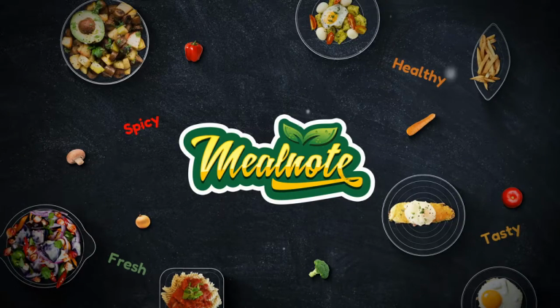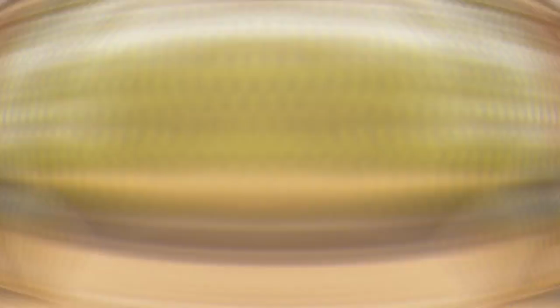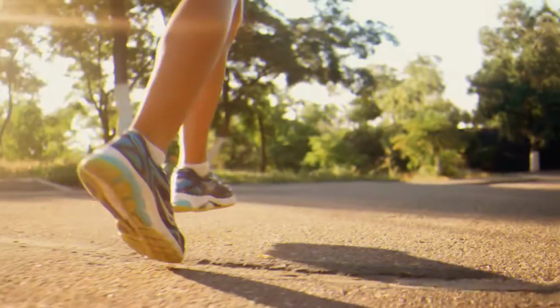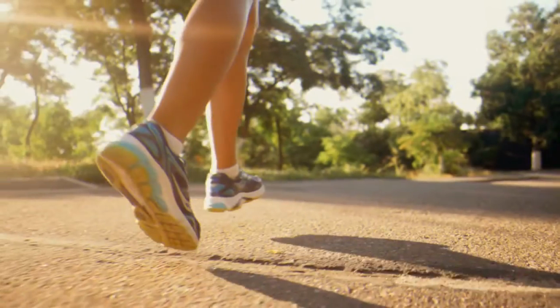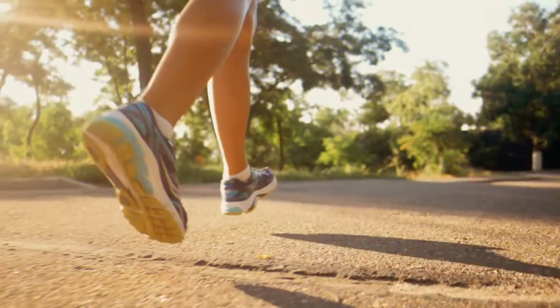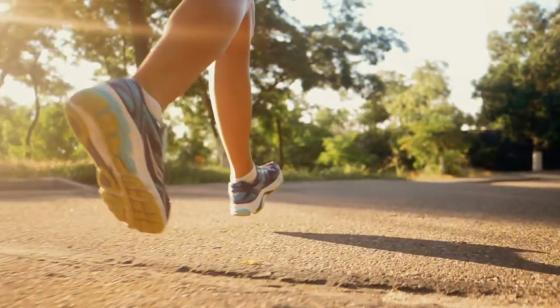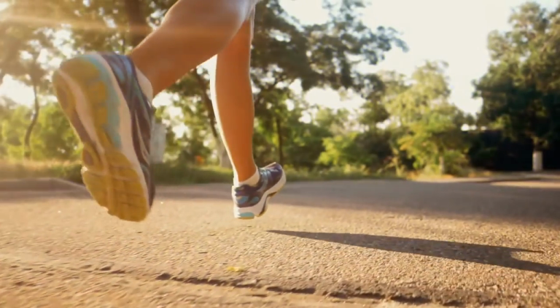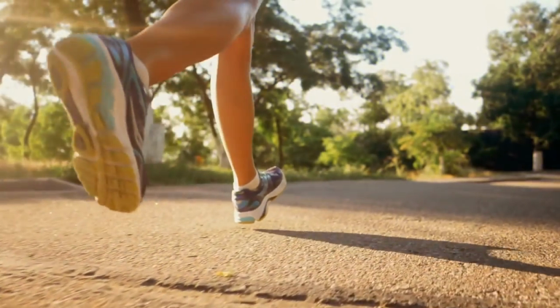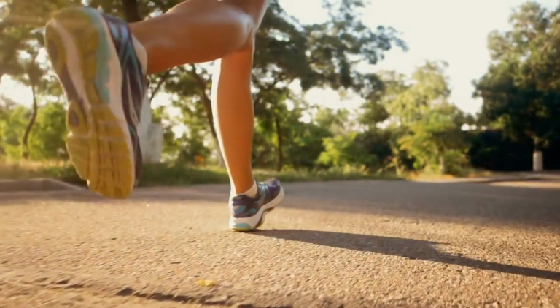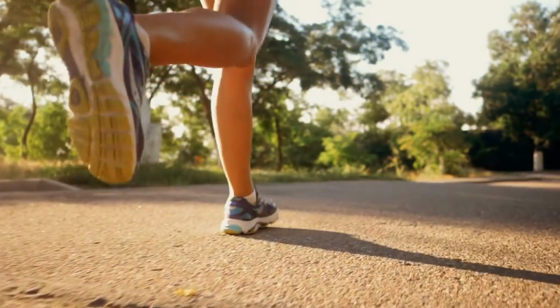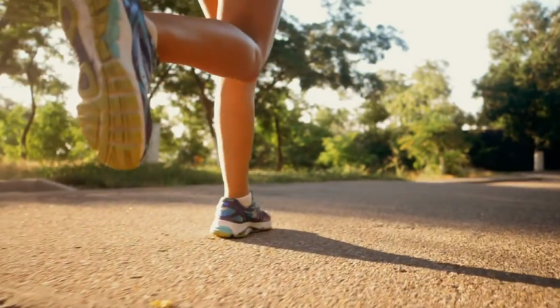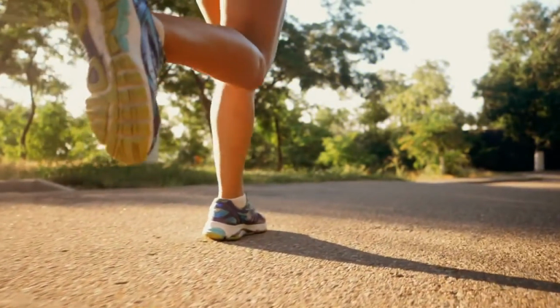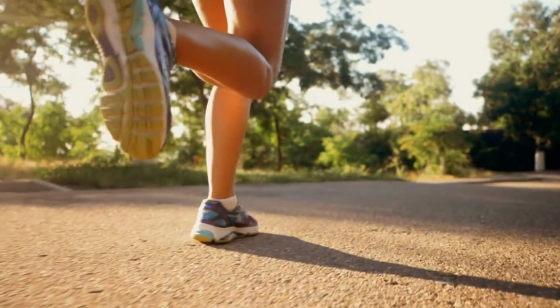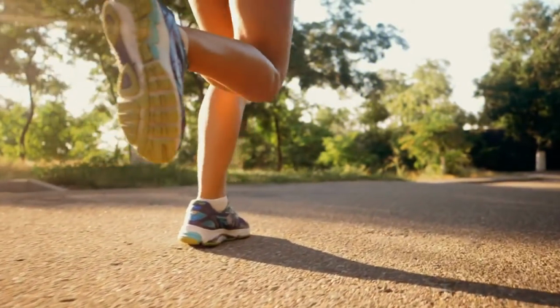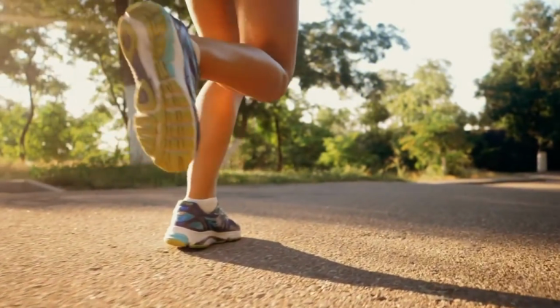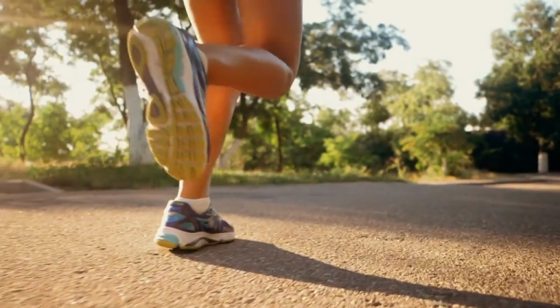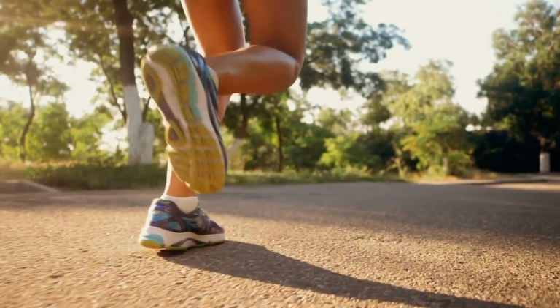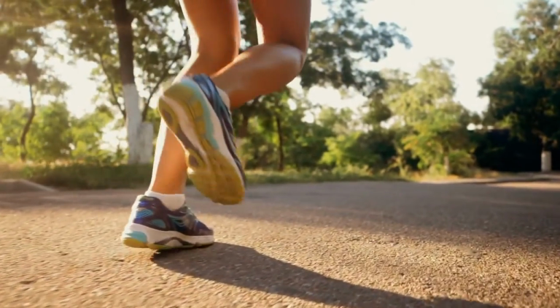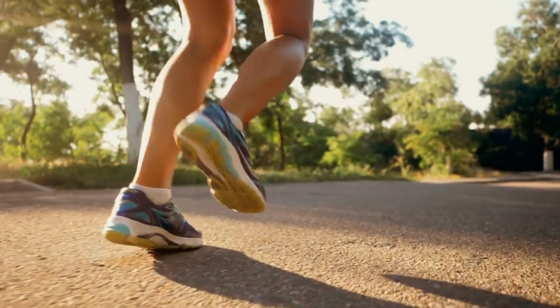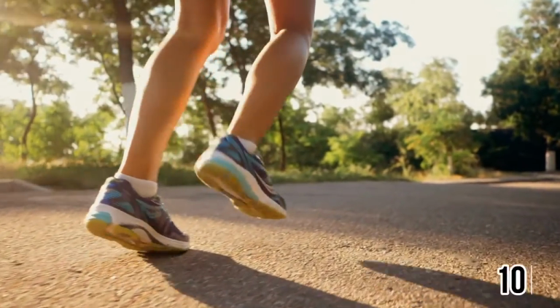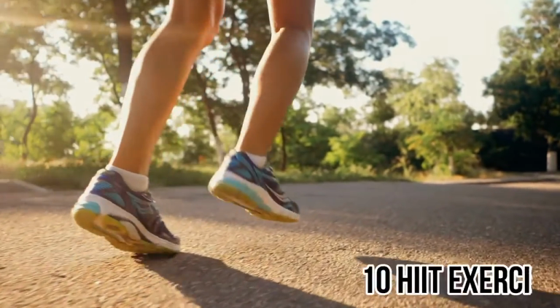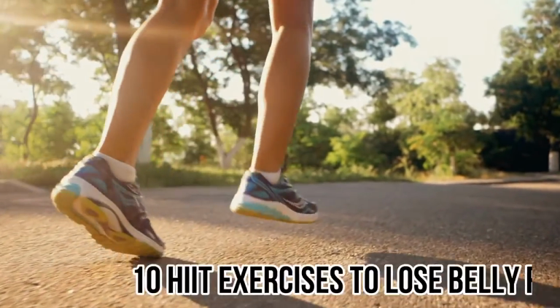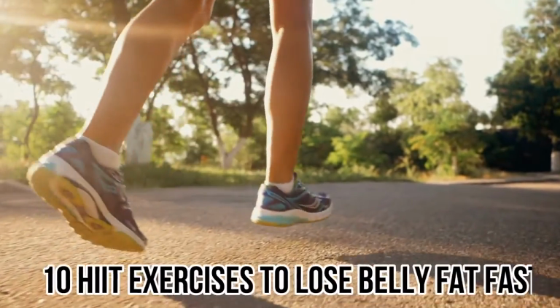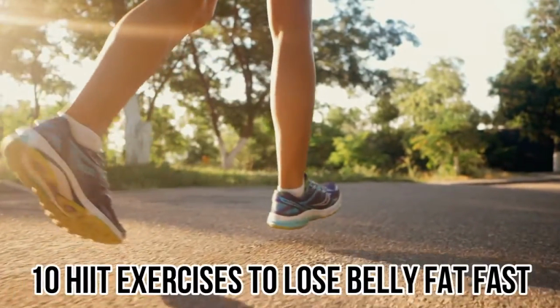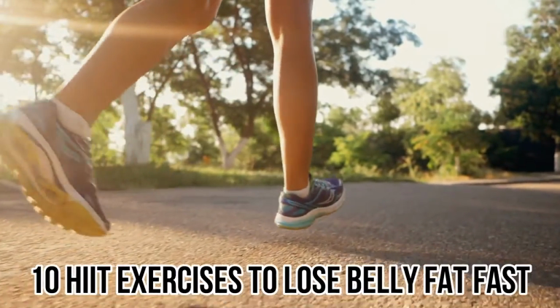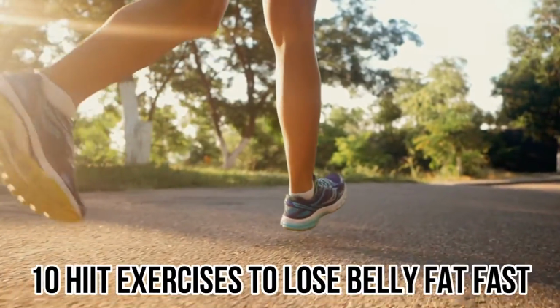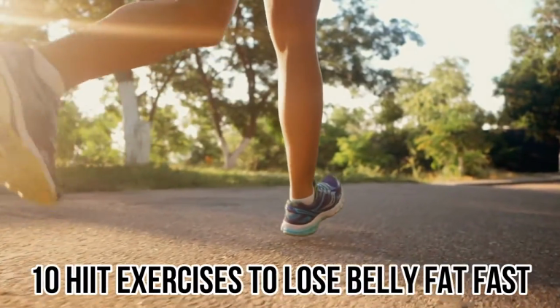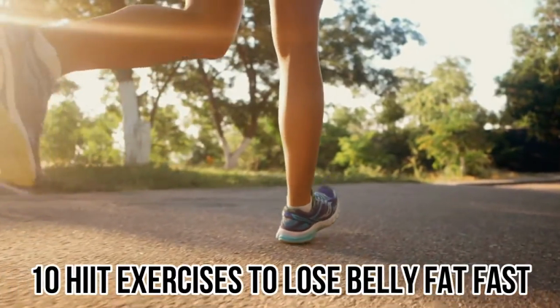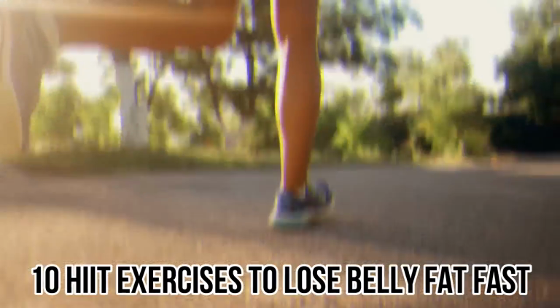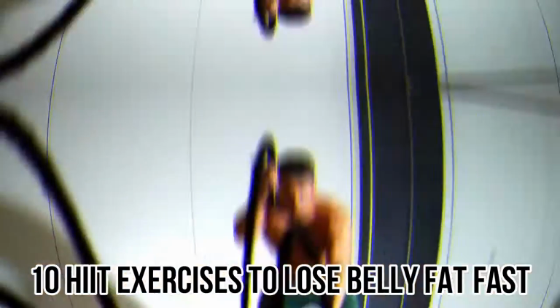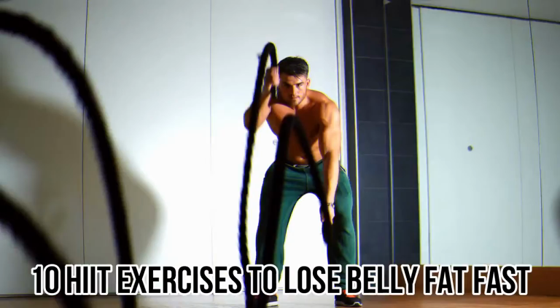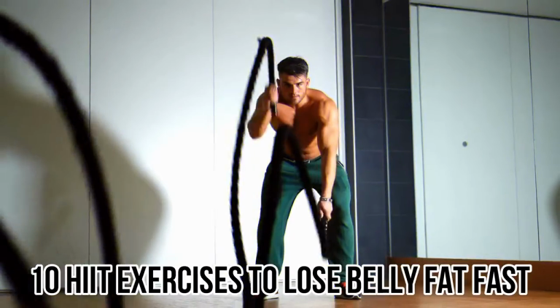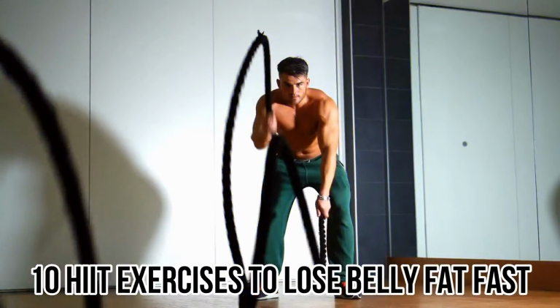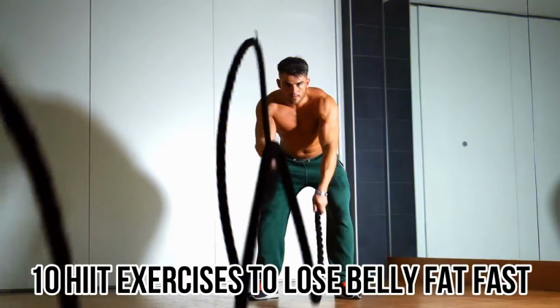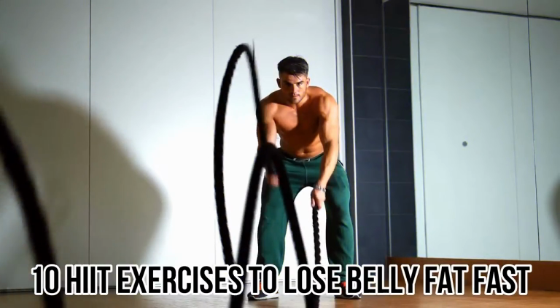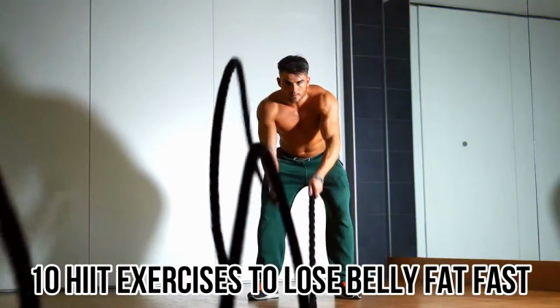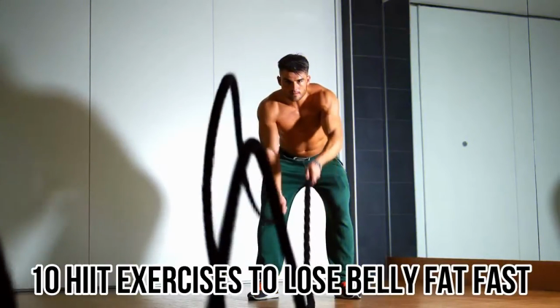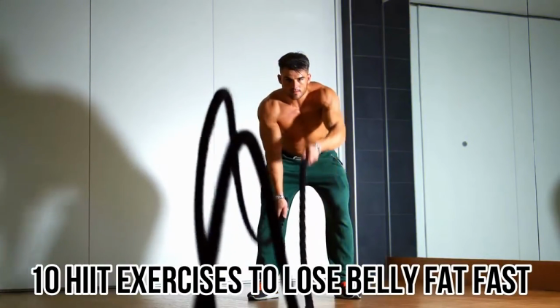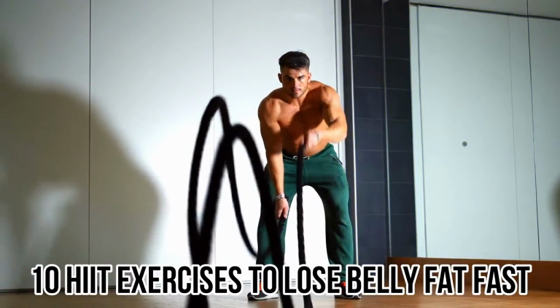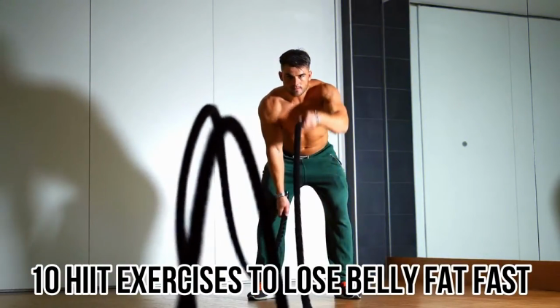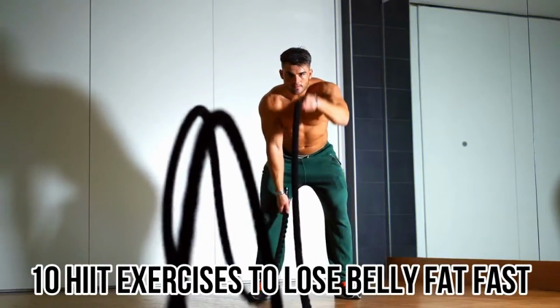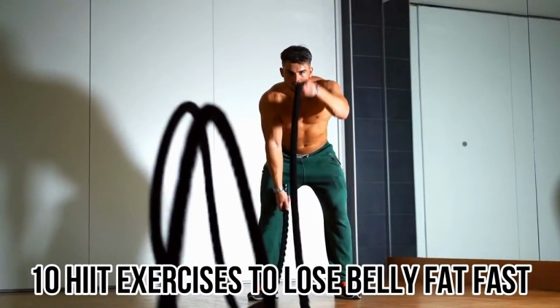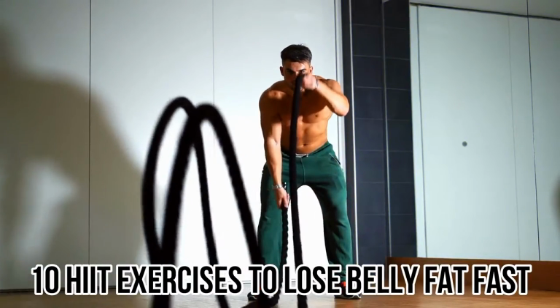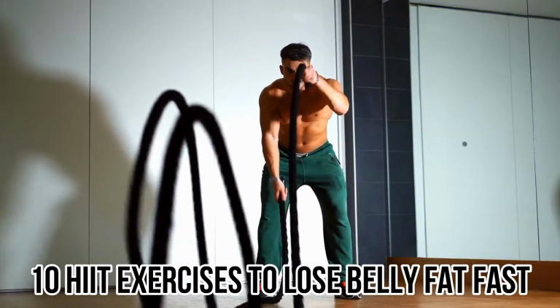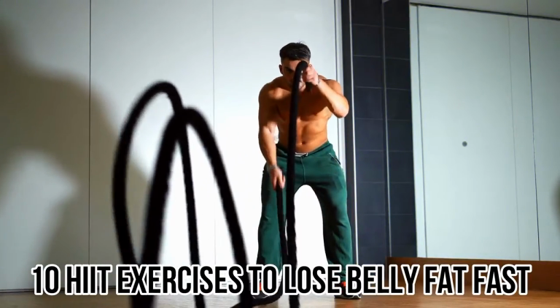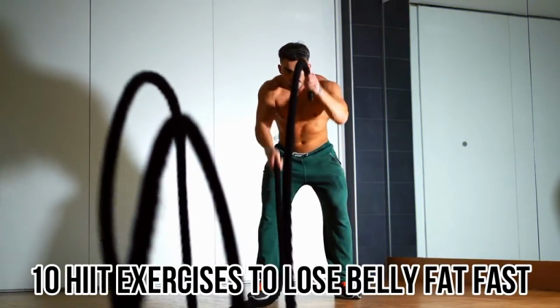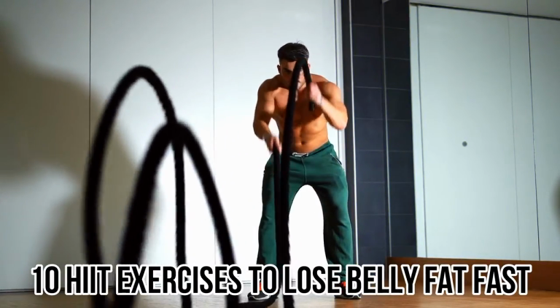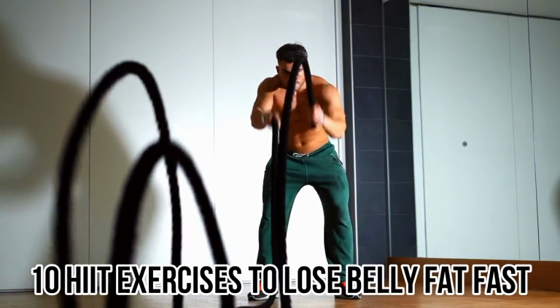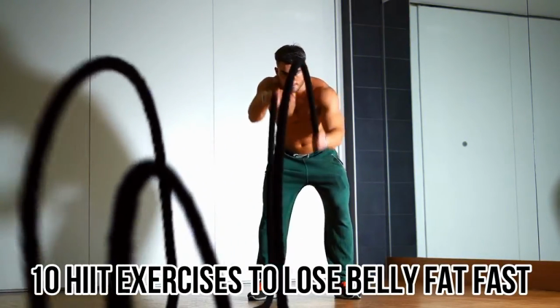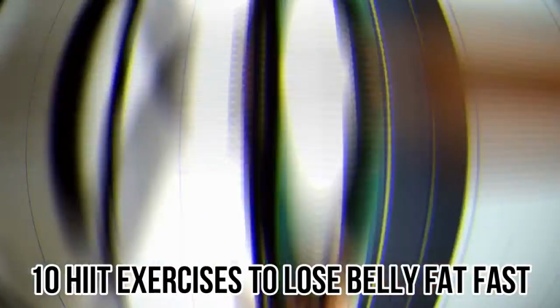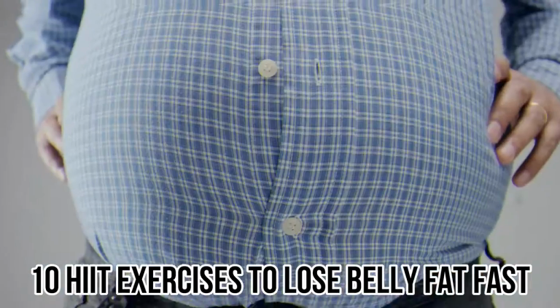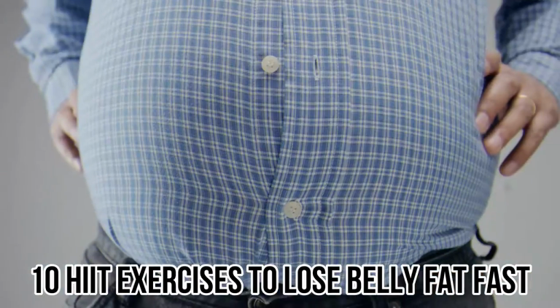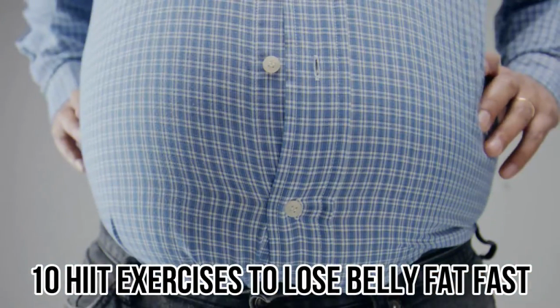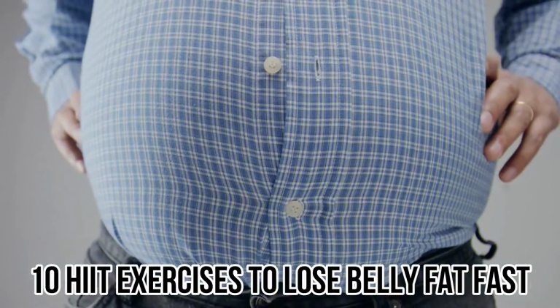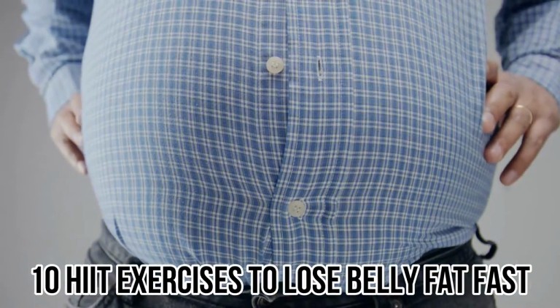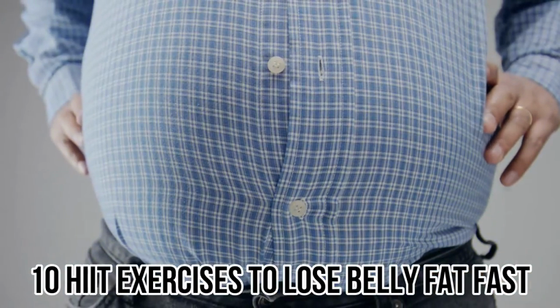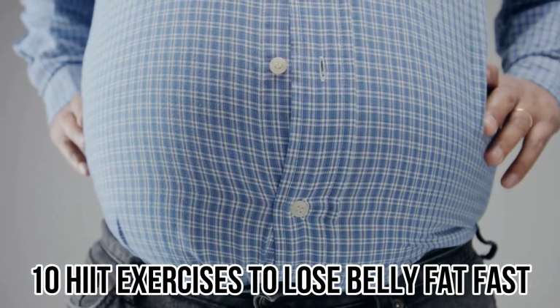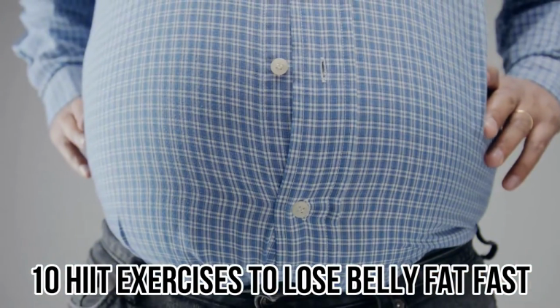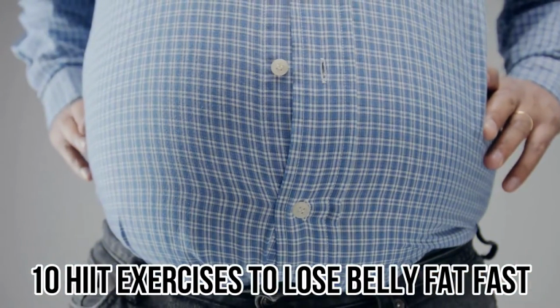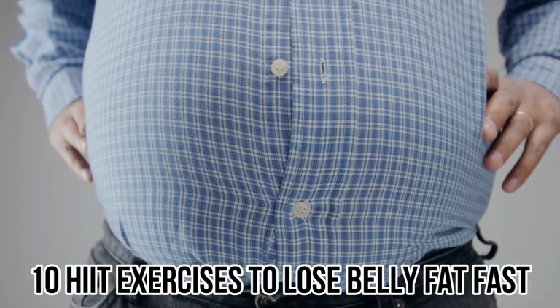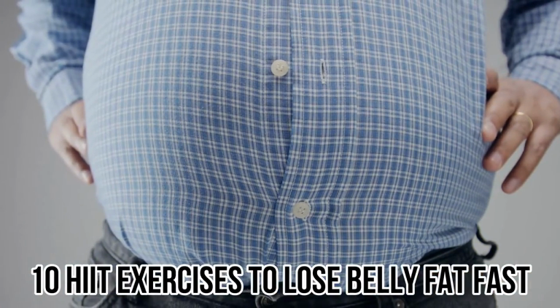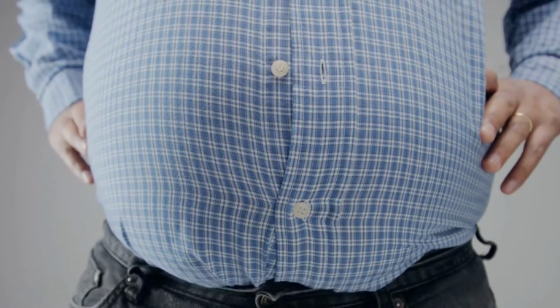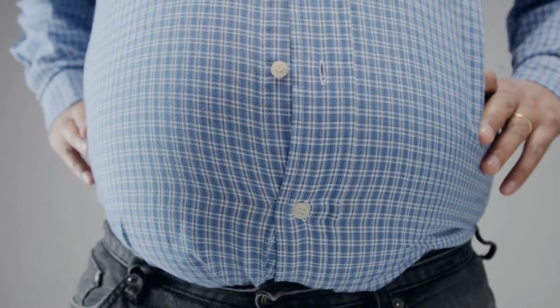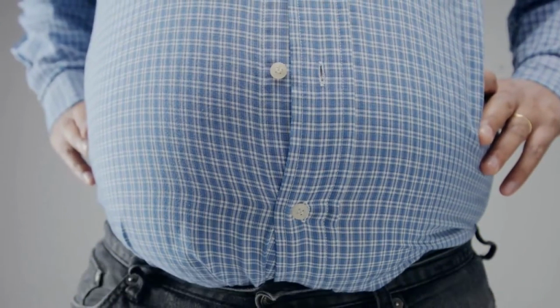In this video, we're going to talk about the 10 HIIT exercises to lose belly fat fast.